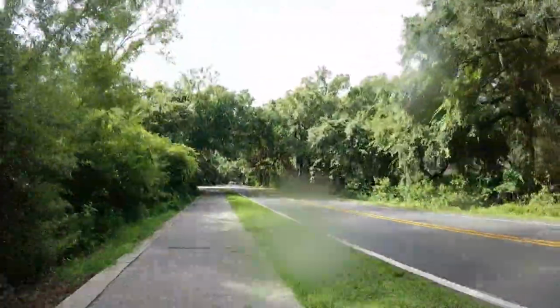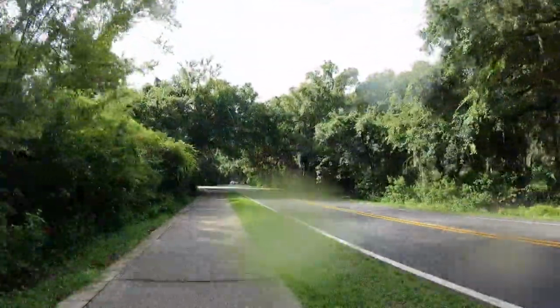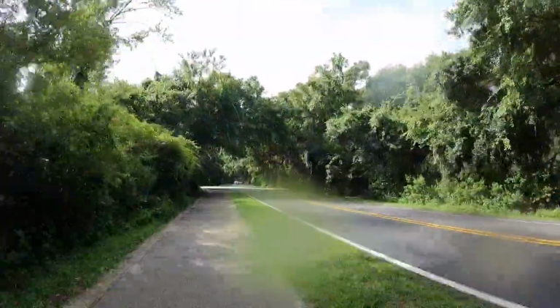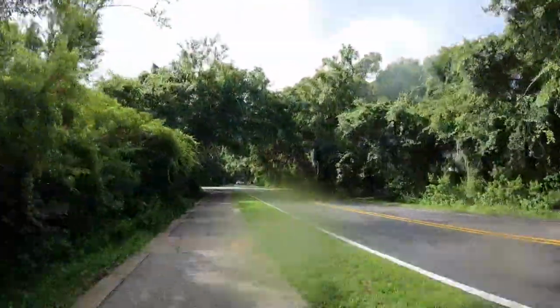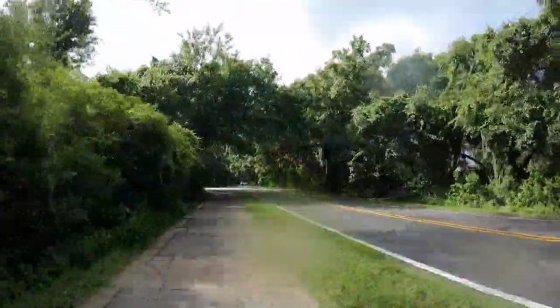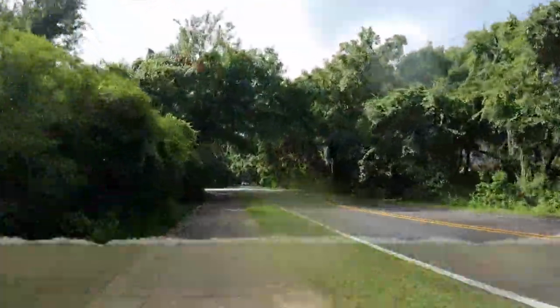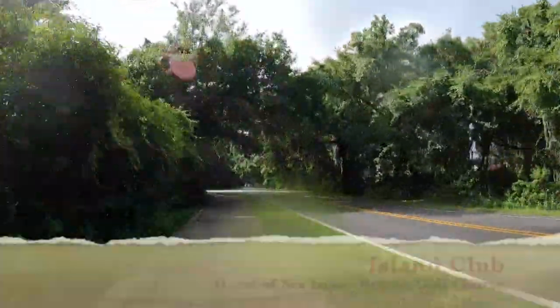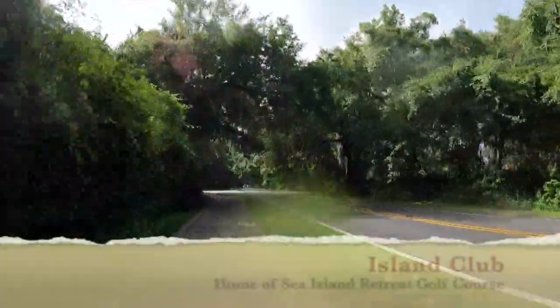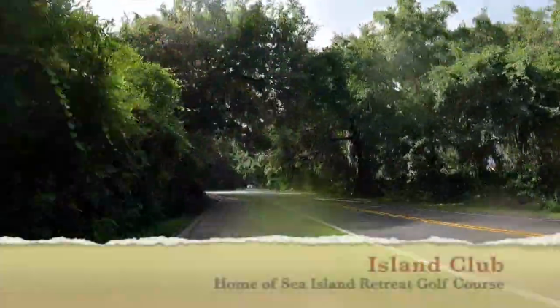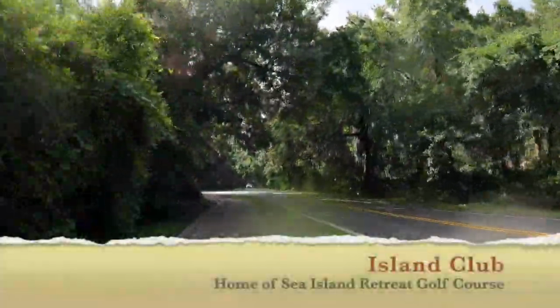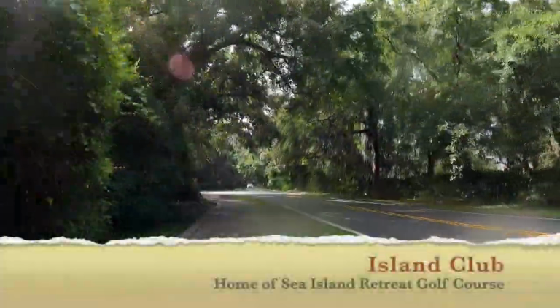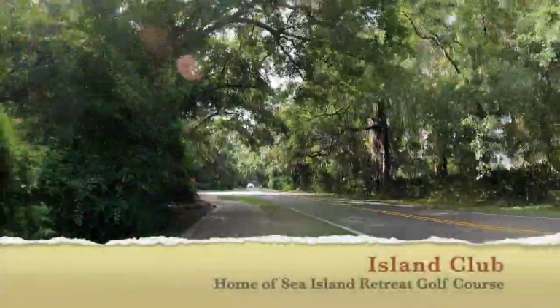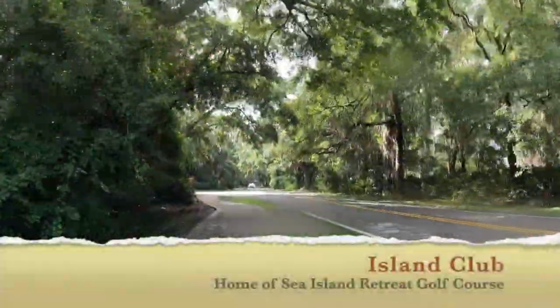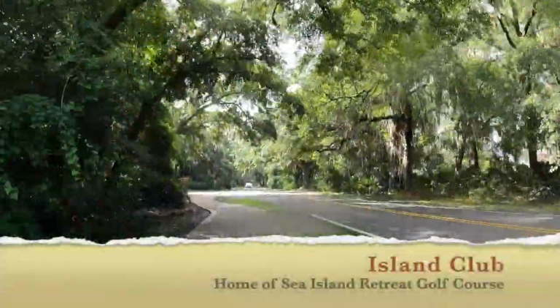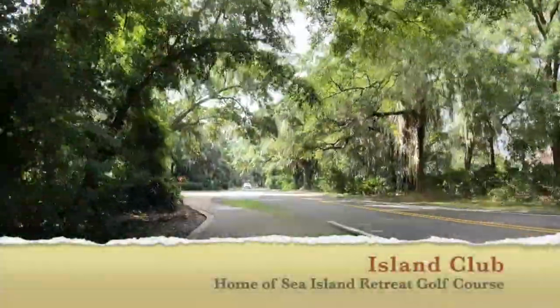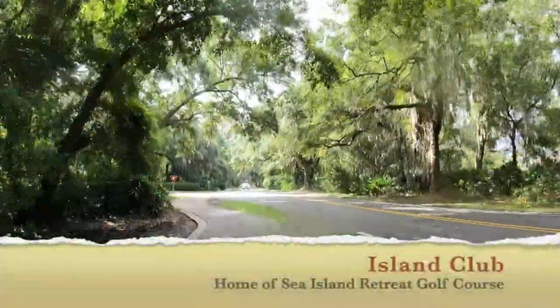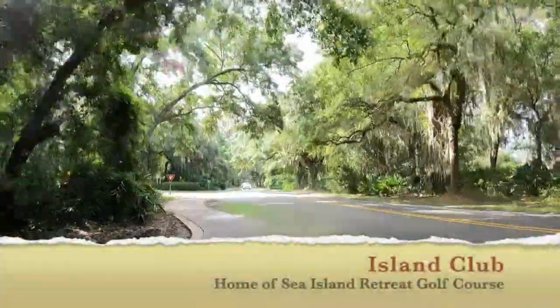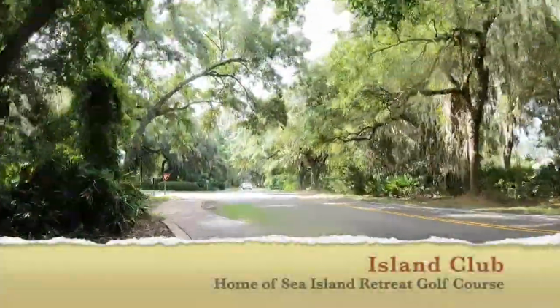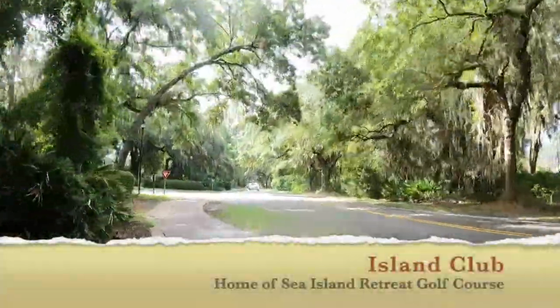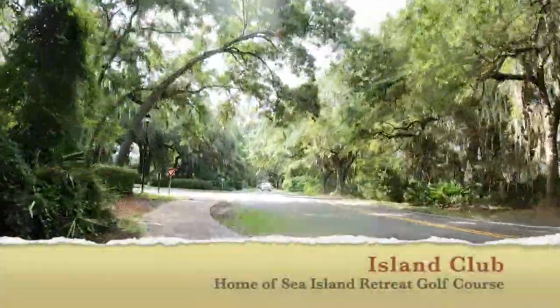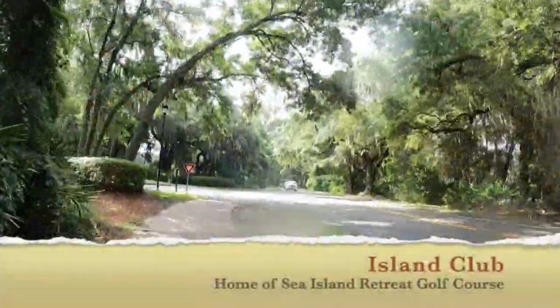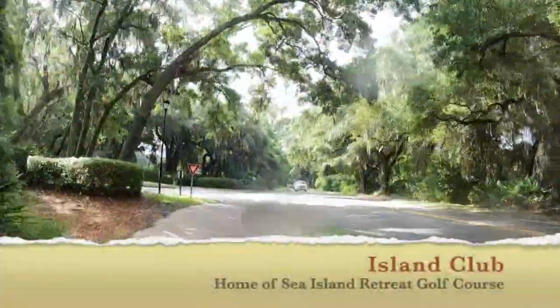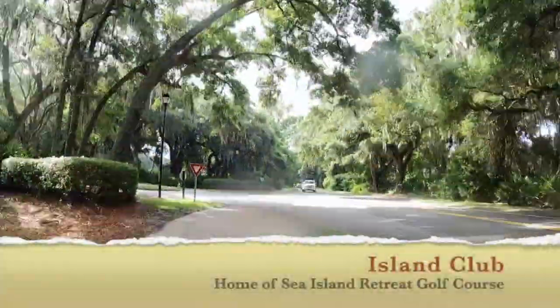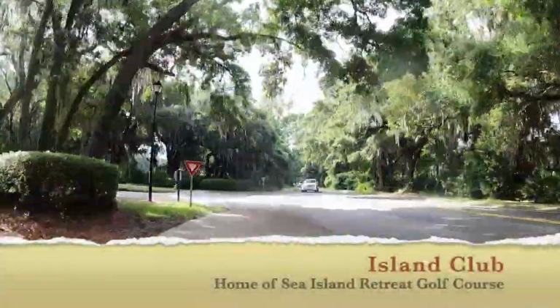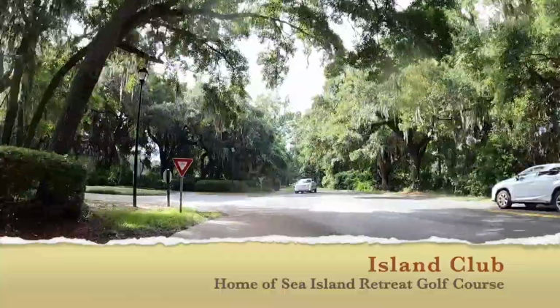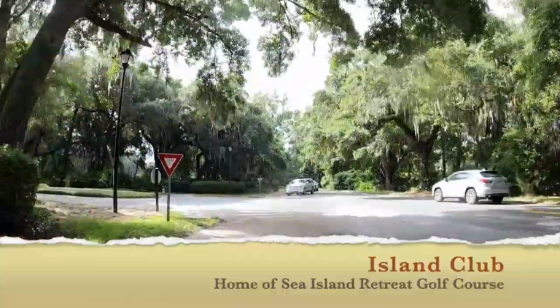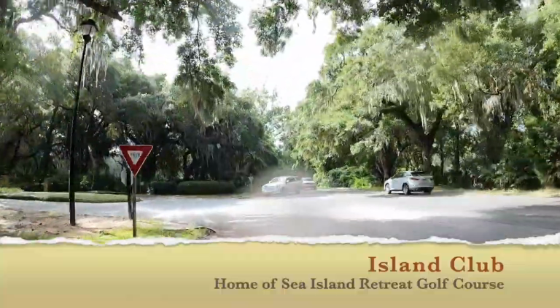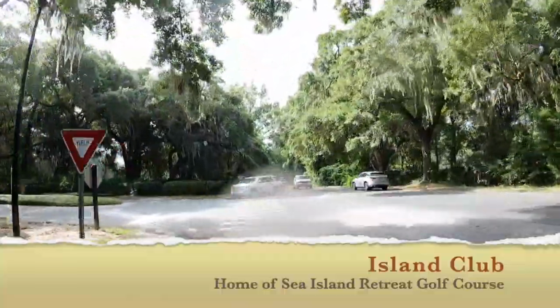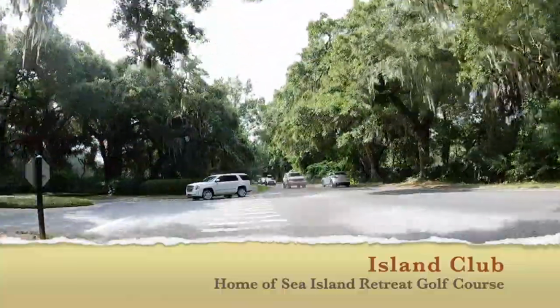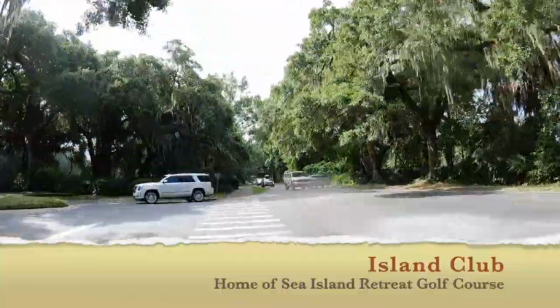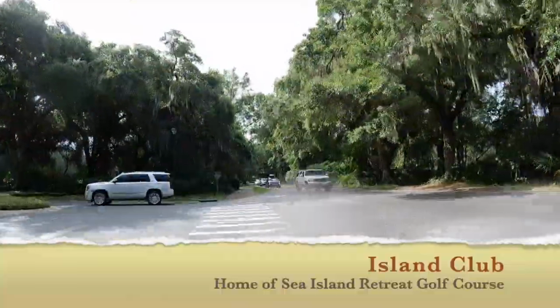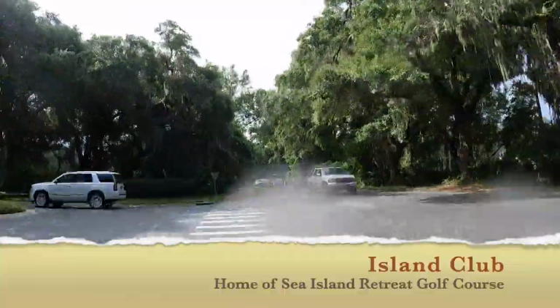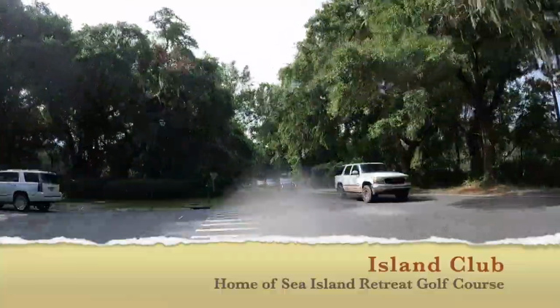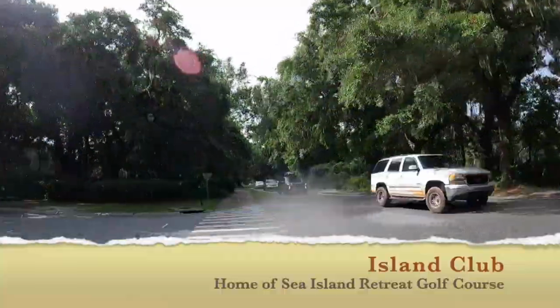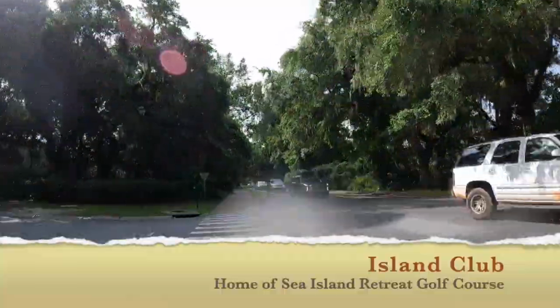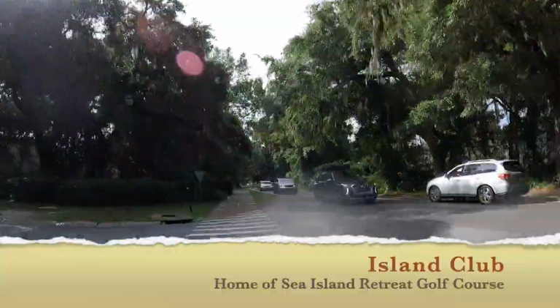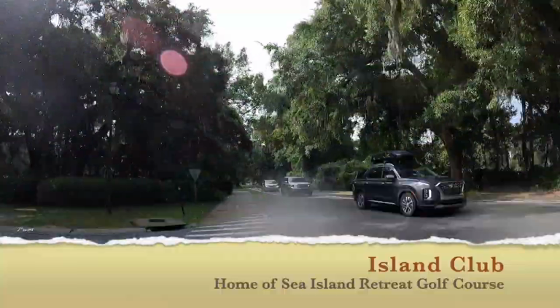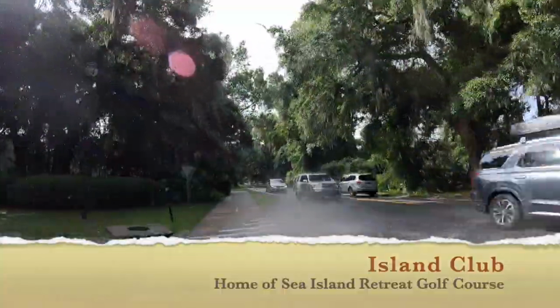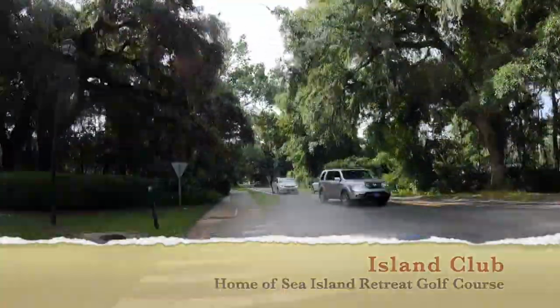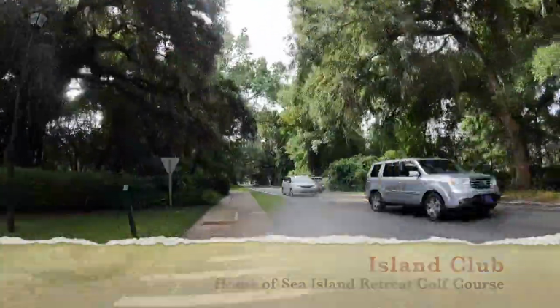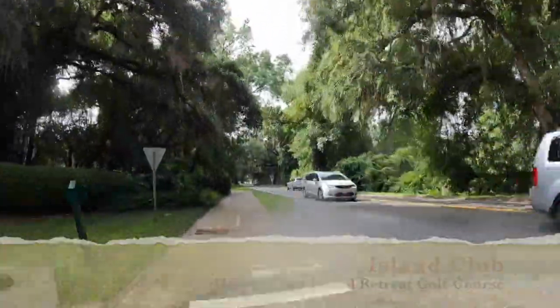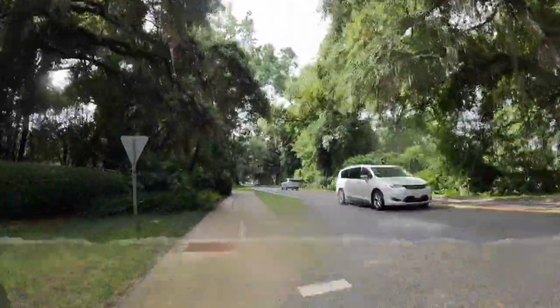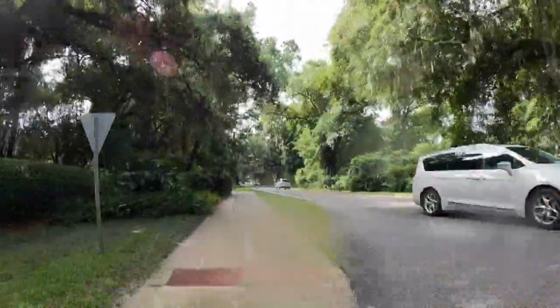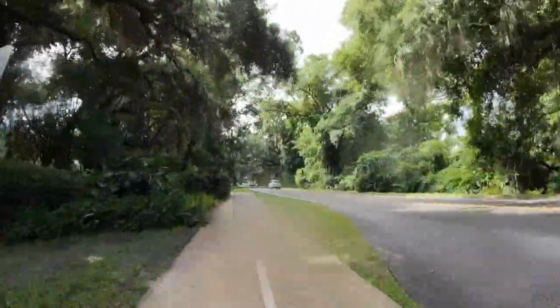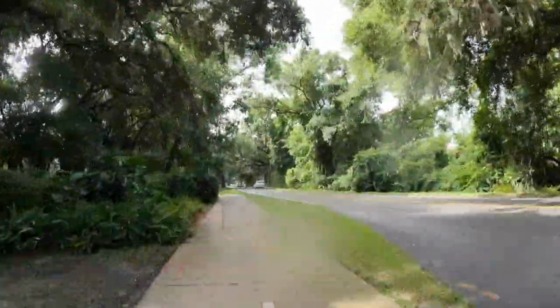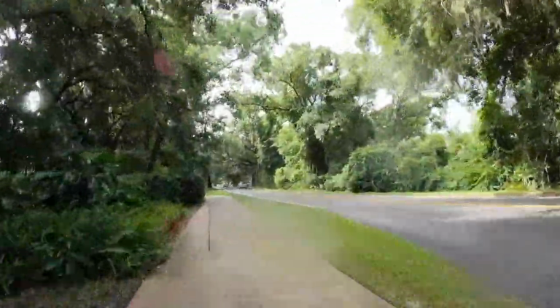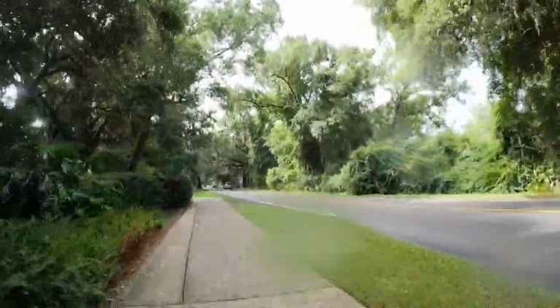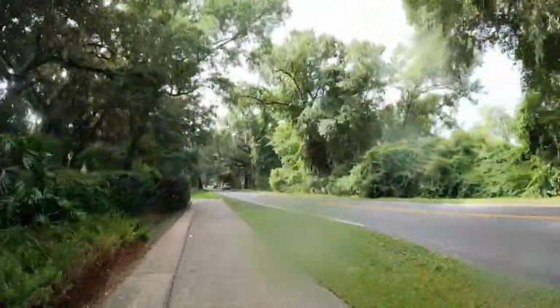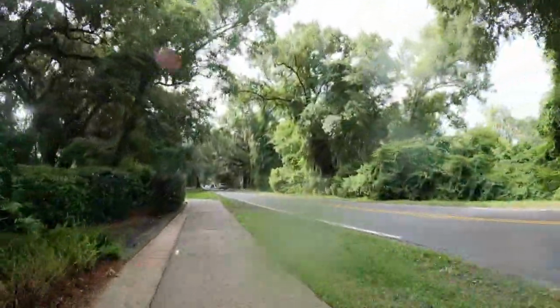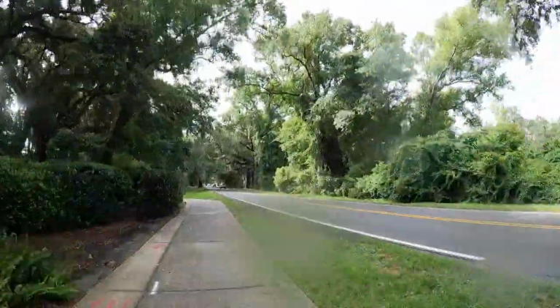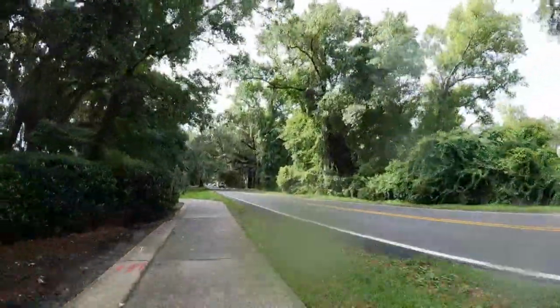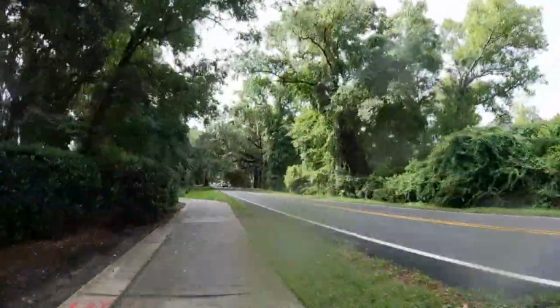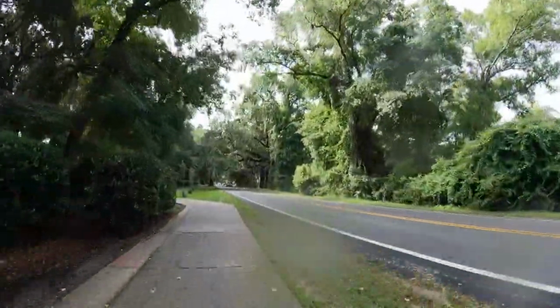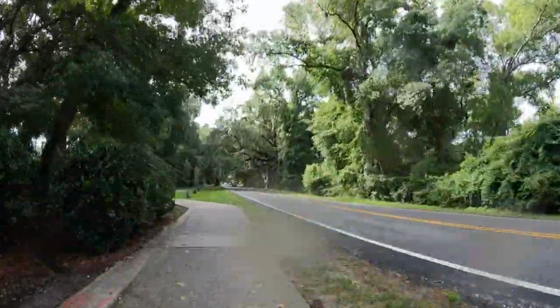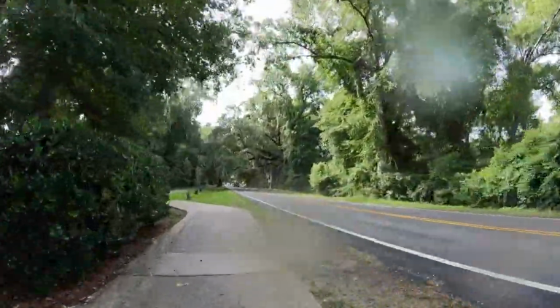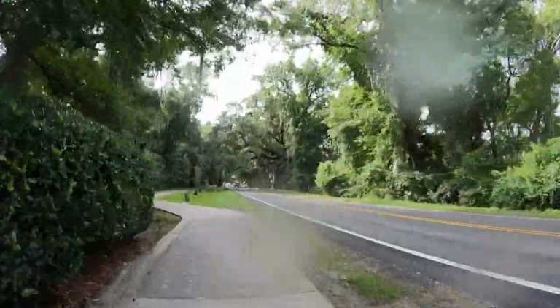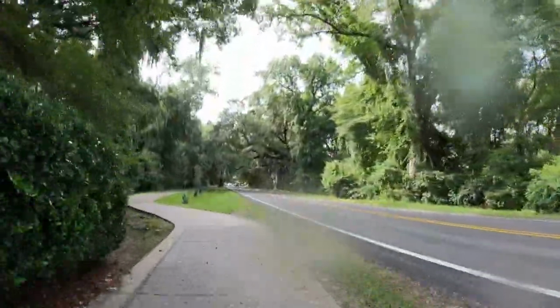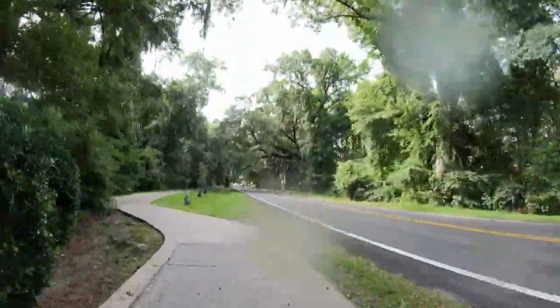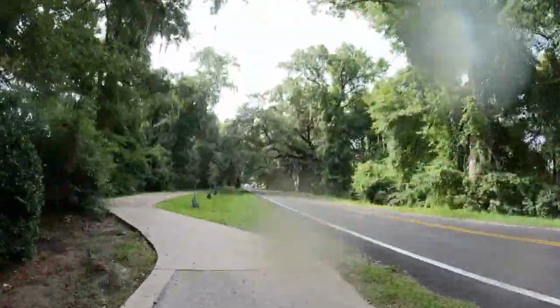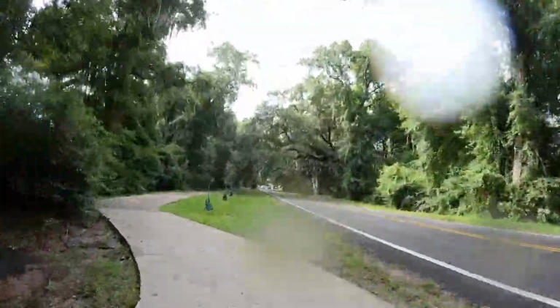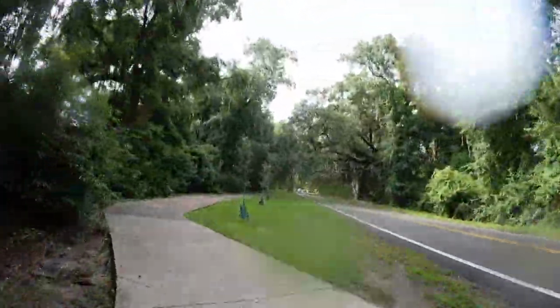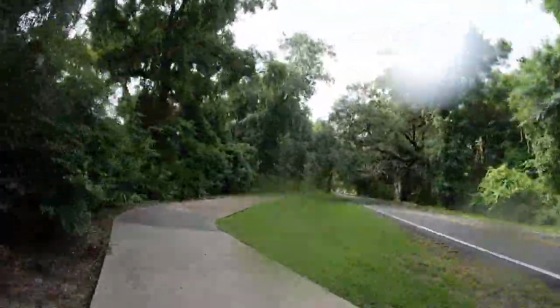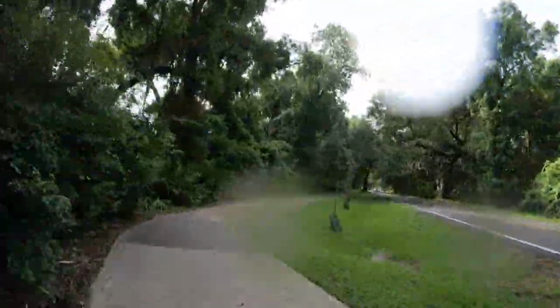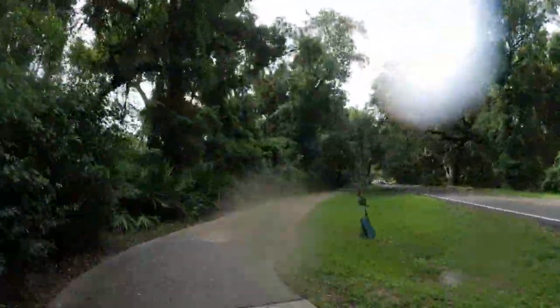A left here will take you to the Island Club, home of the Sea Island Retreatment Golf Course designed by Davis Love III.